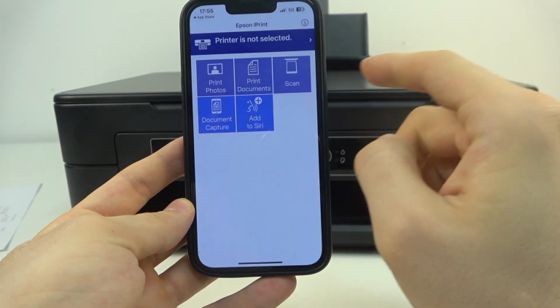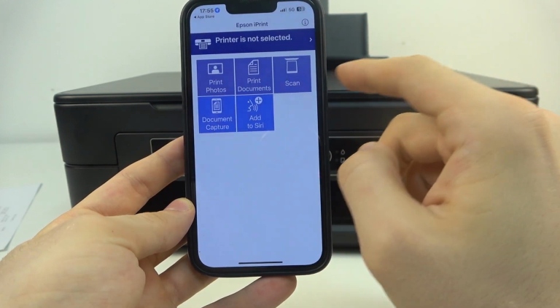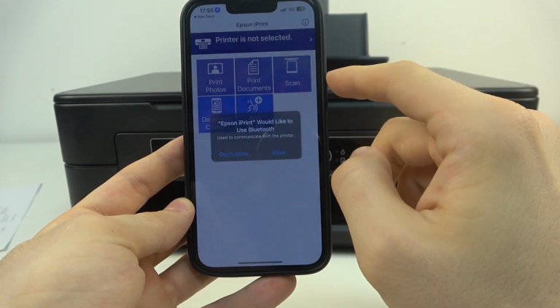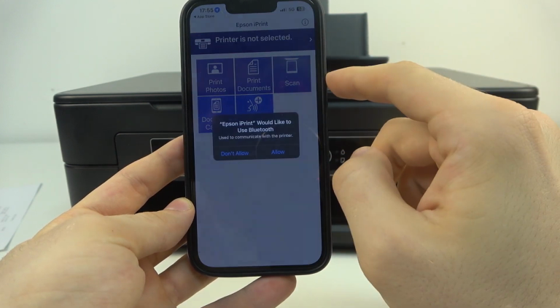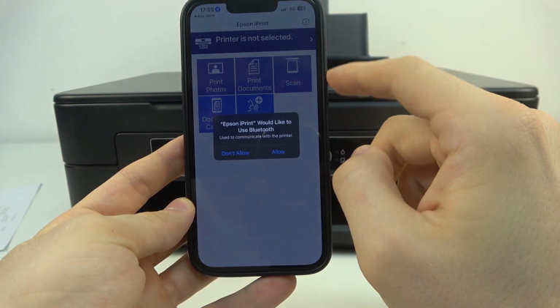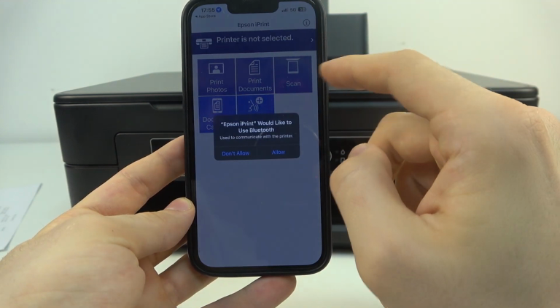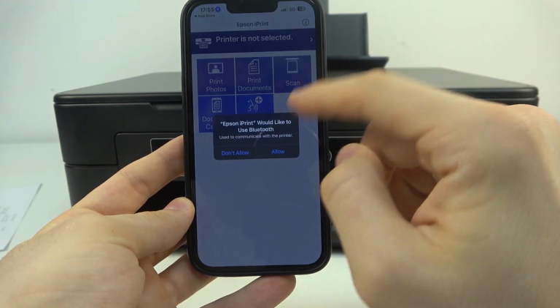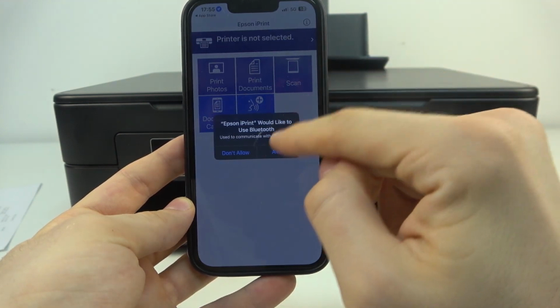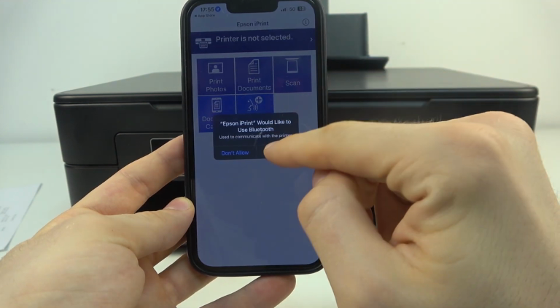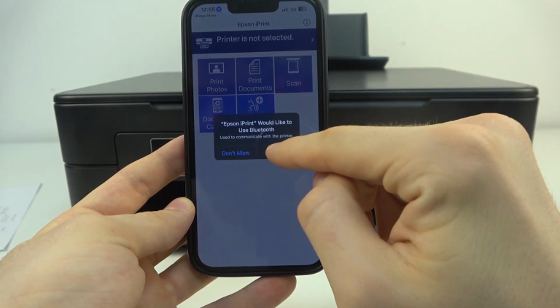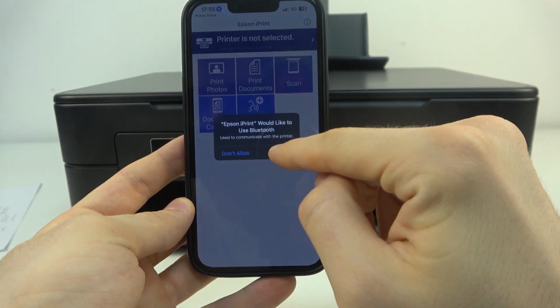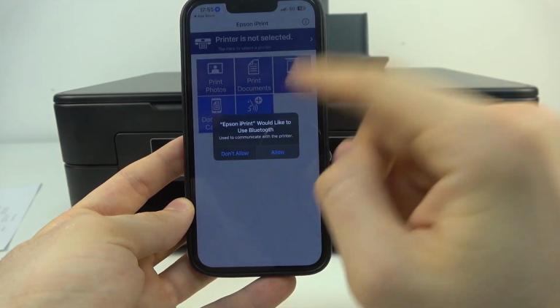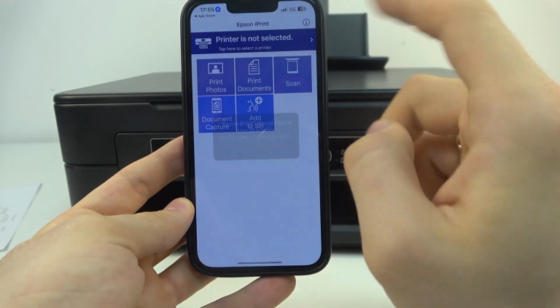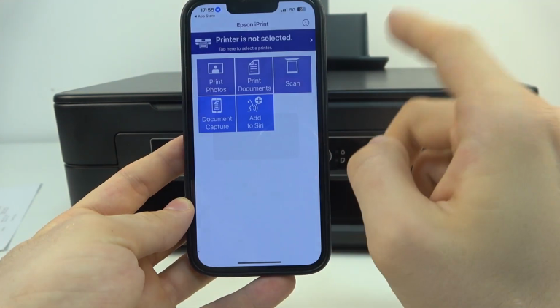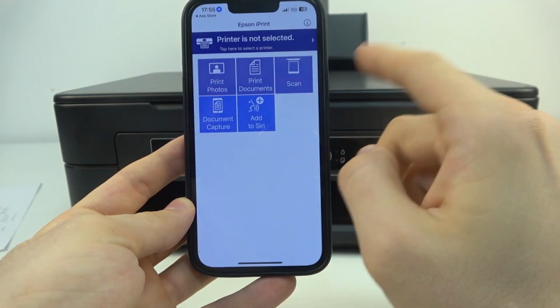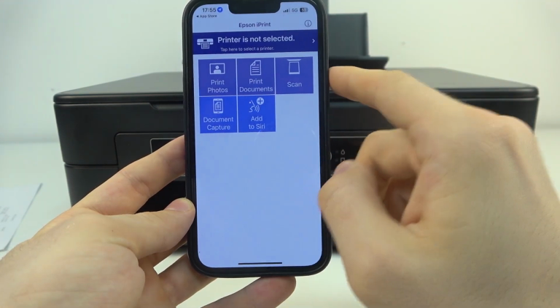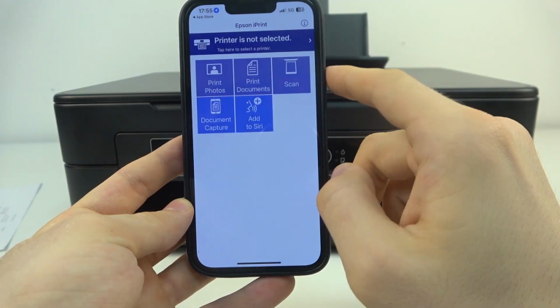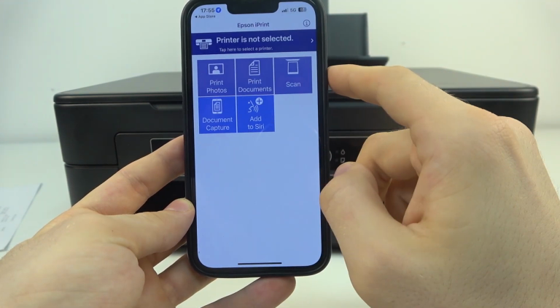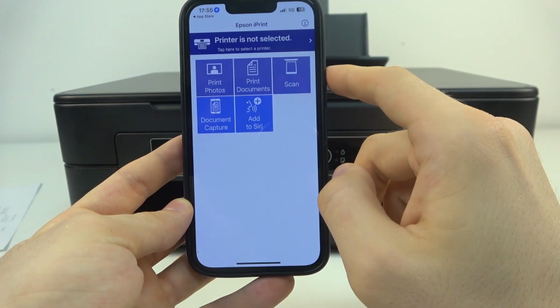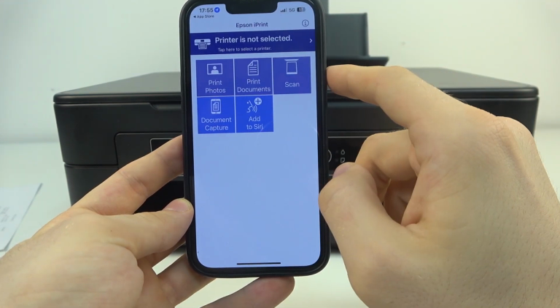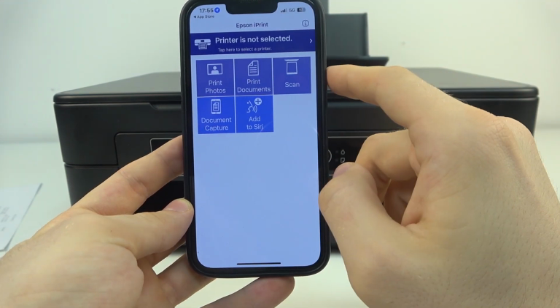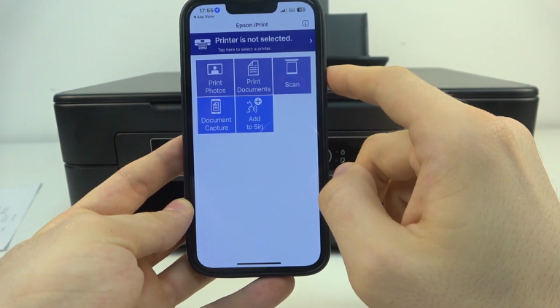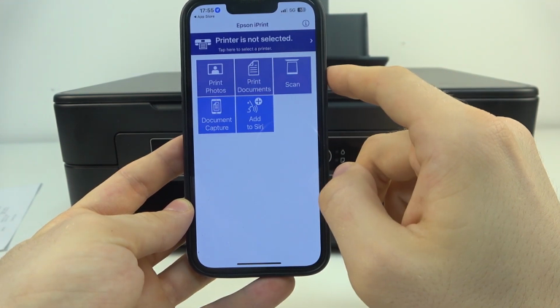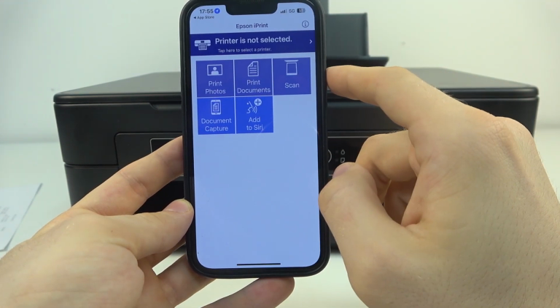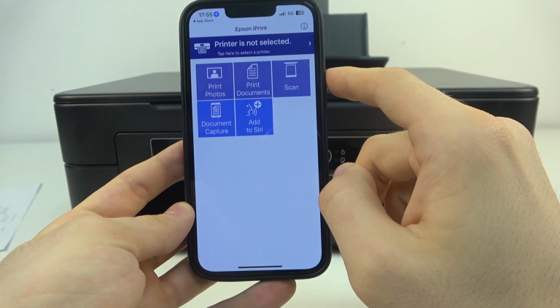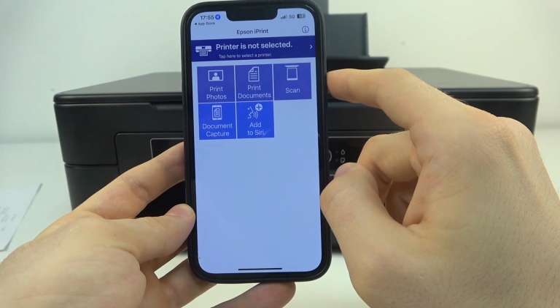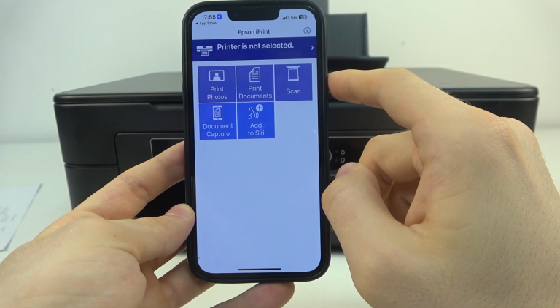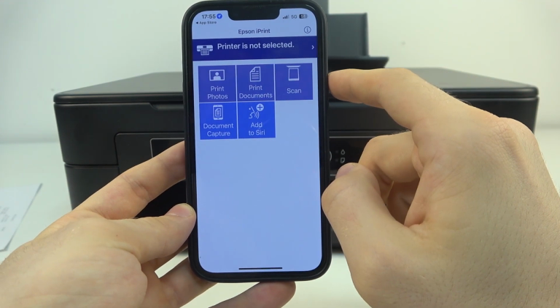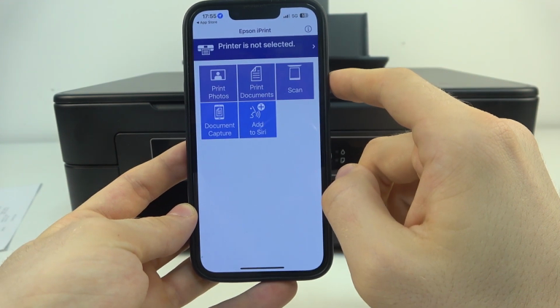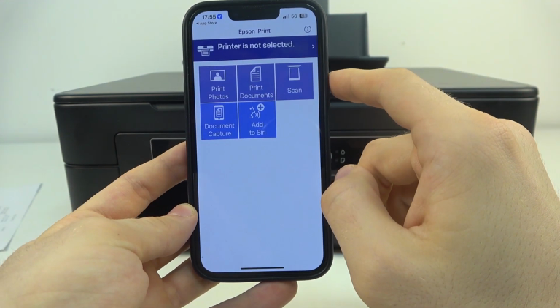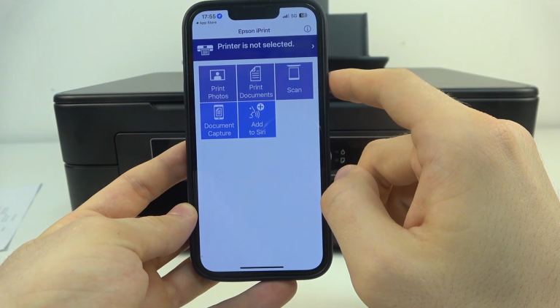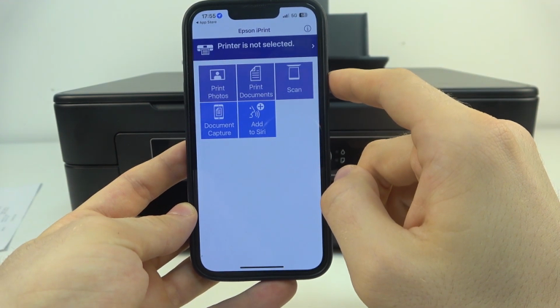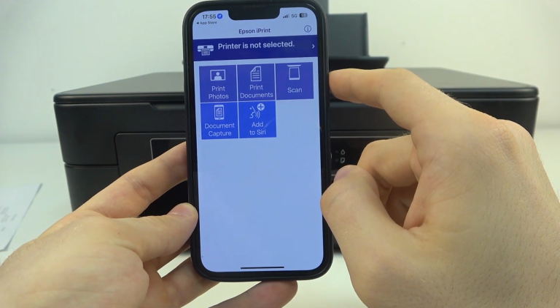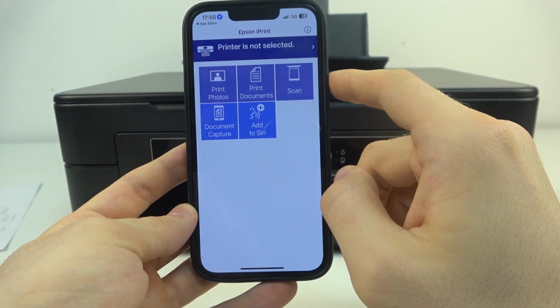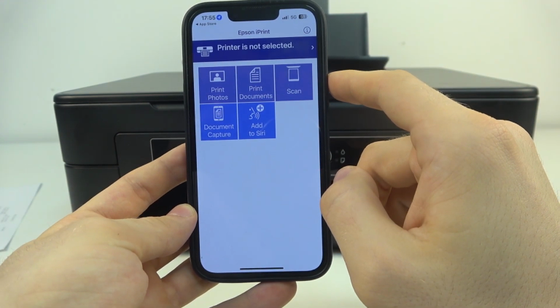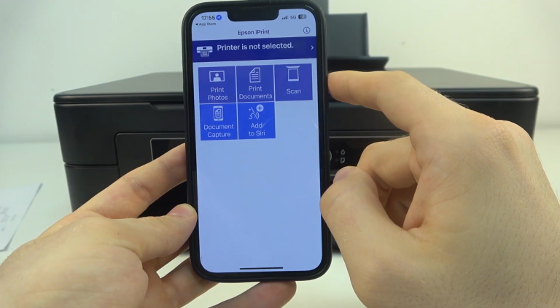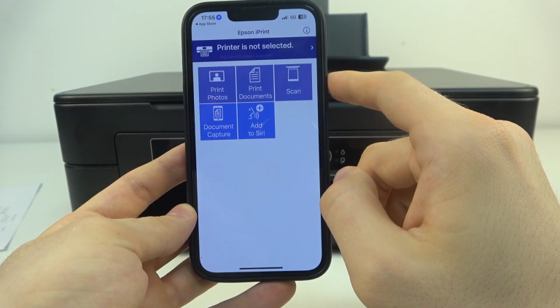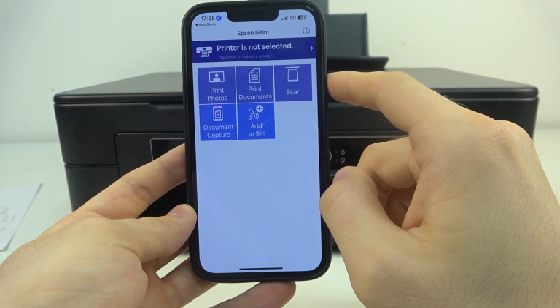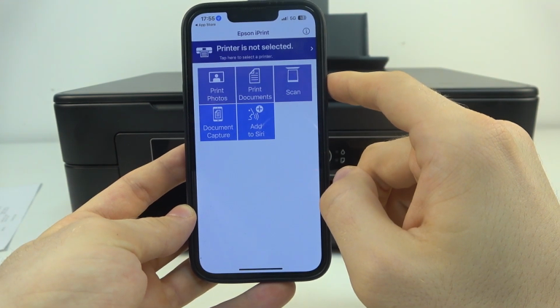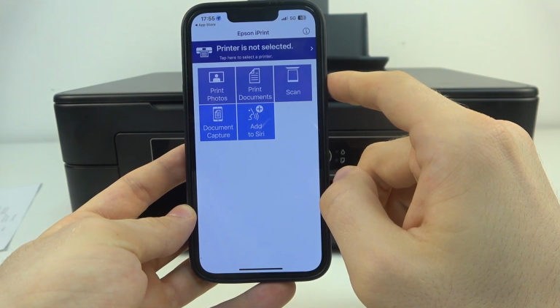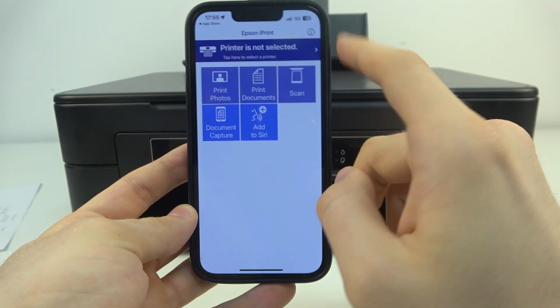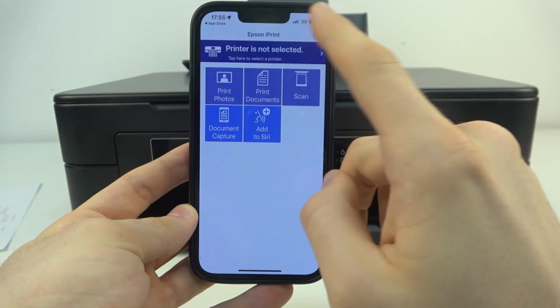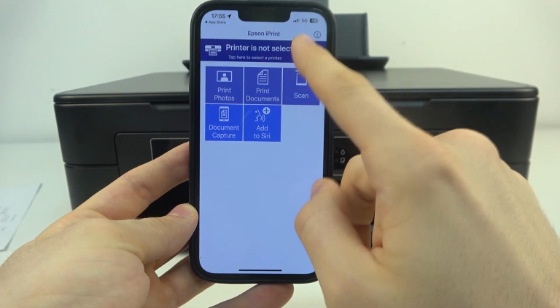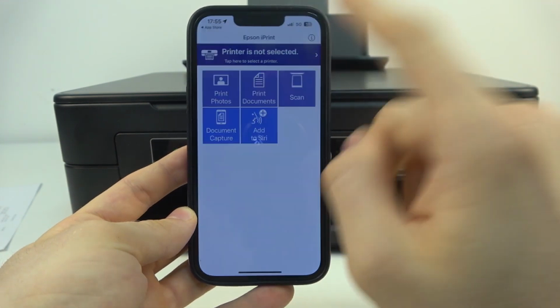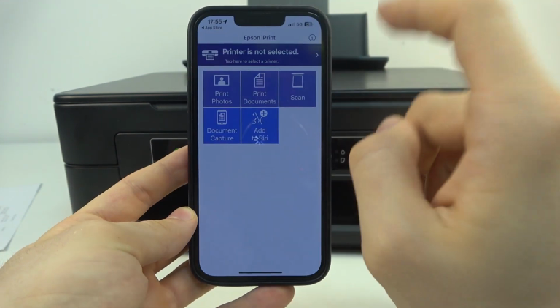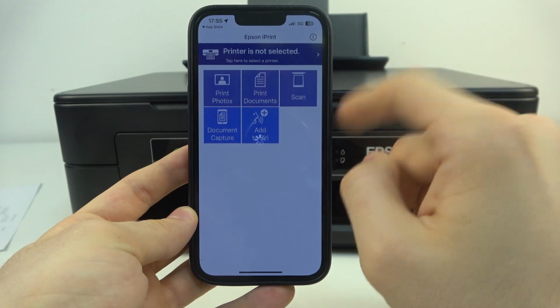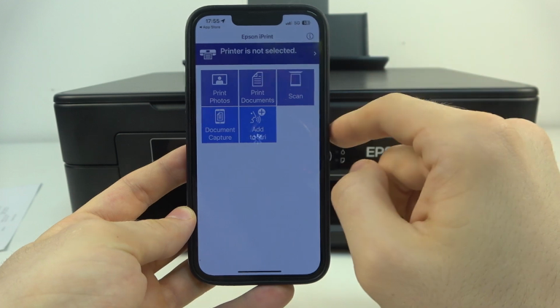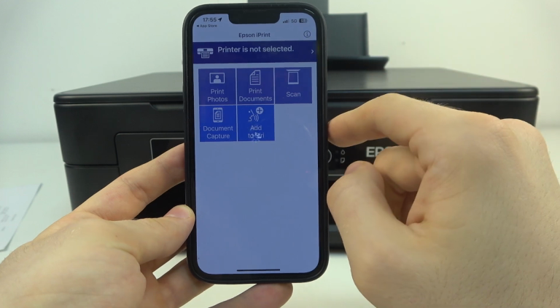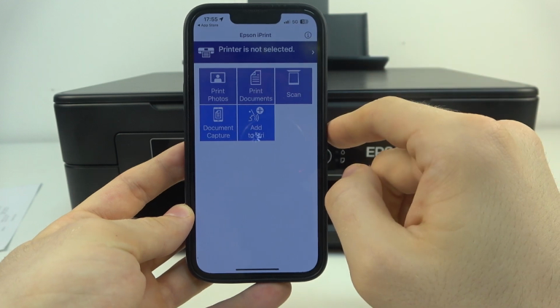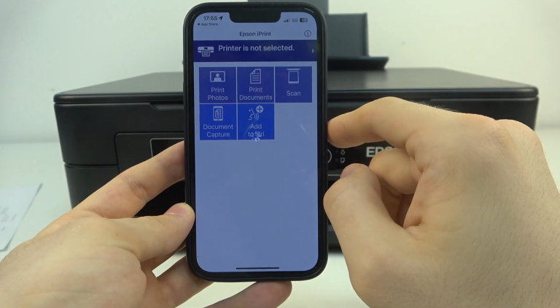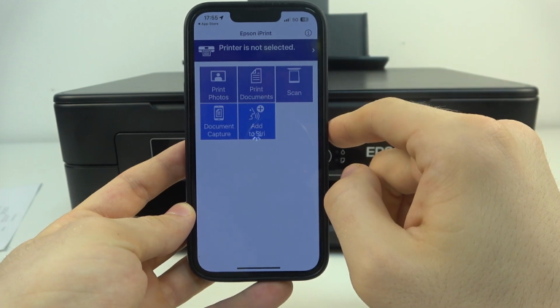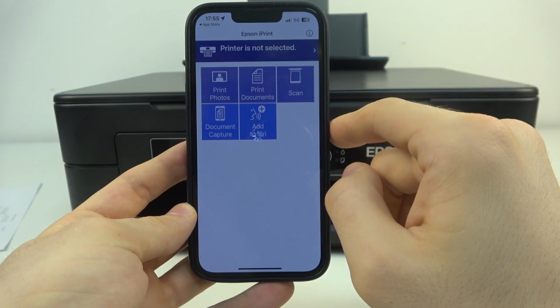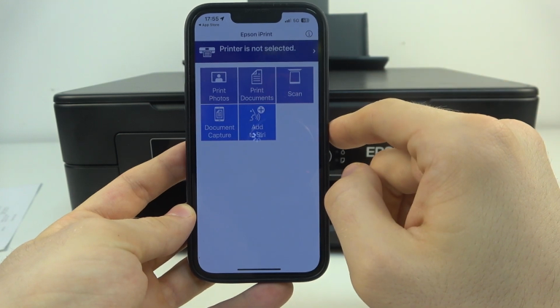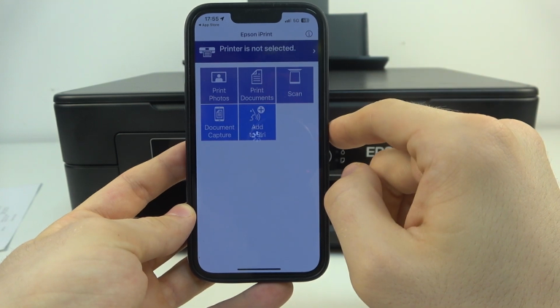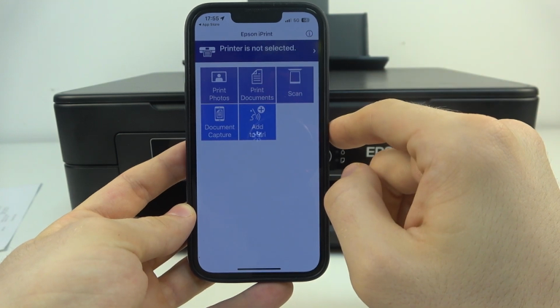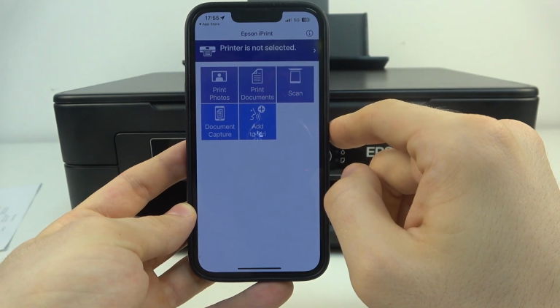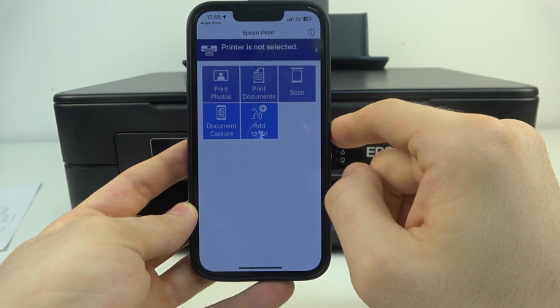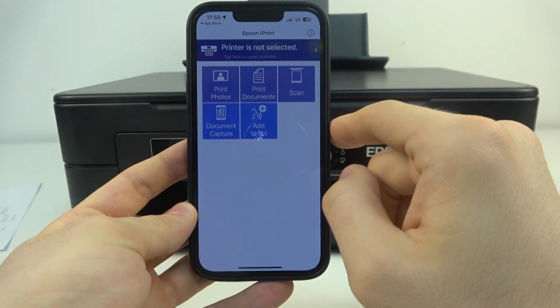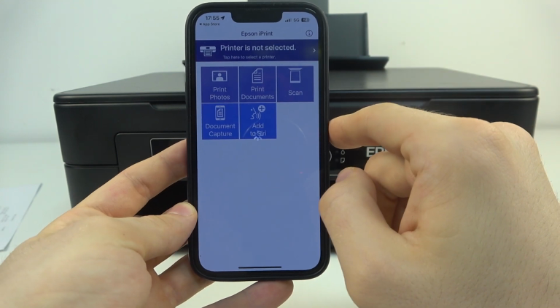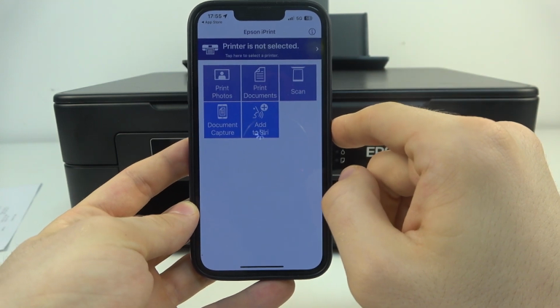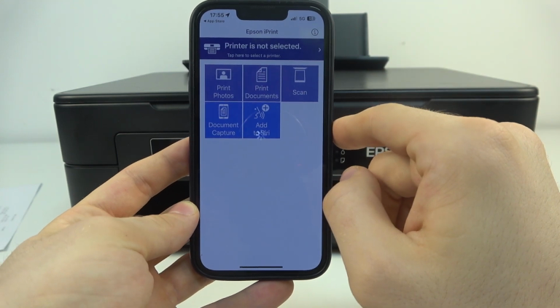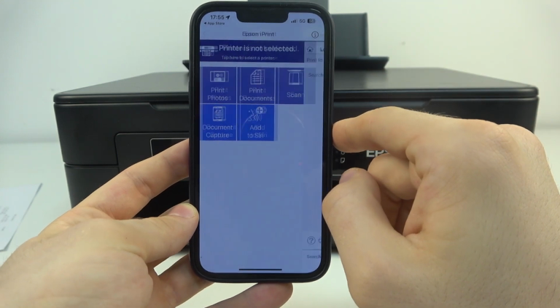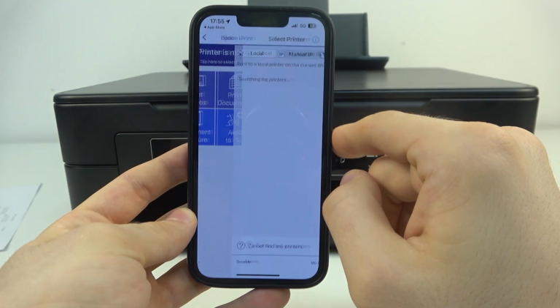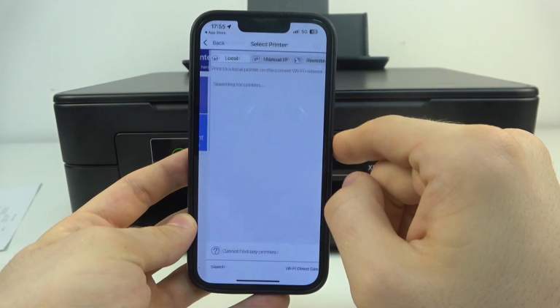Allow. Allow. Now click printer is not selected.